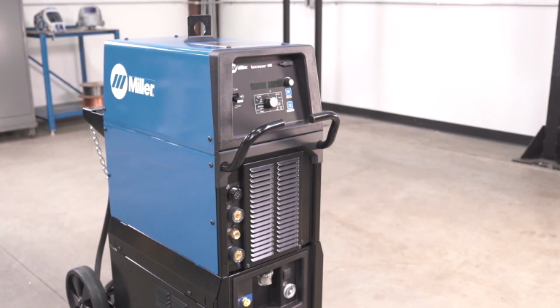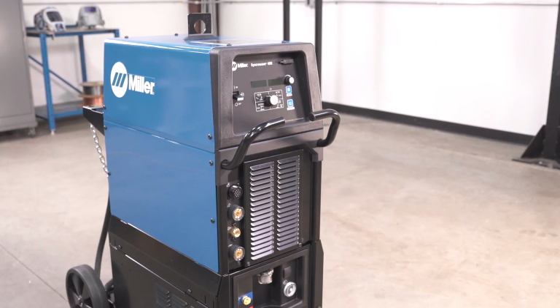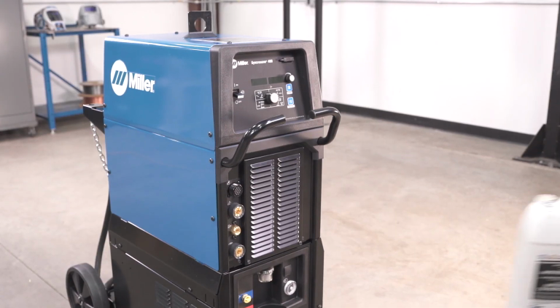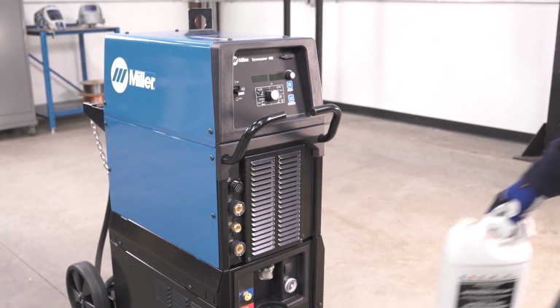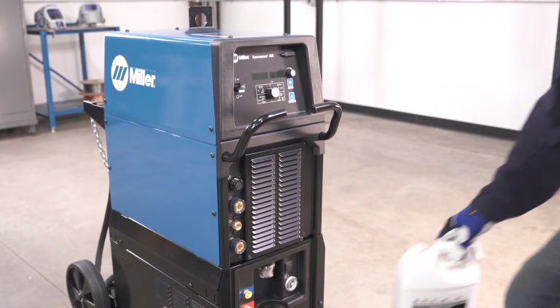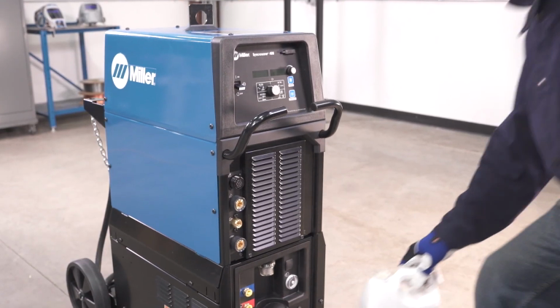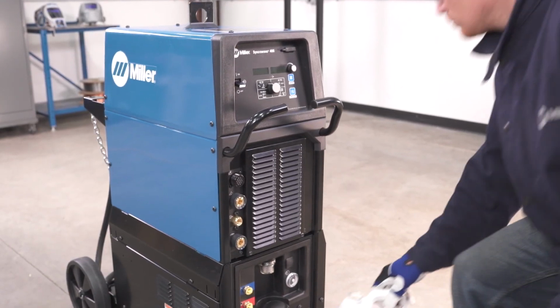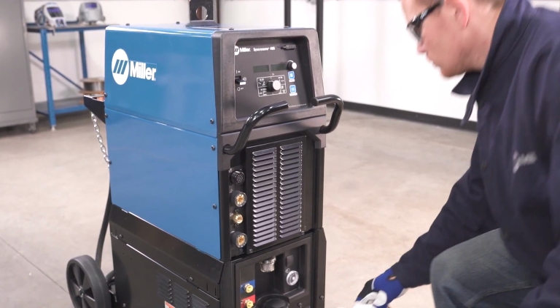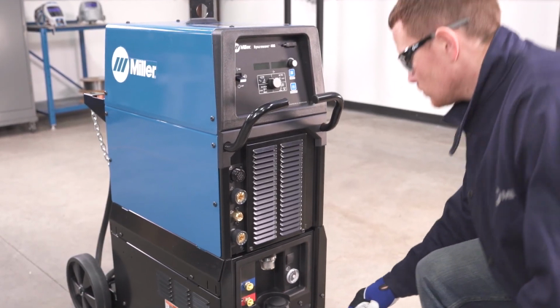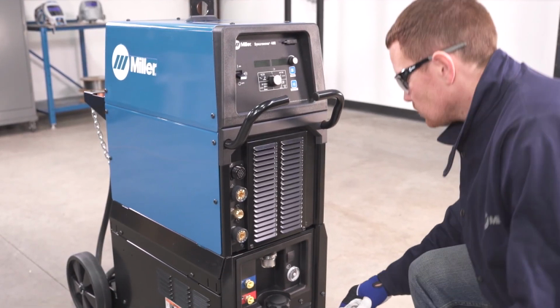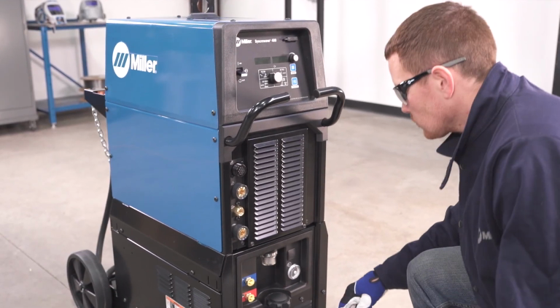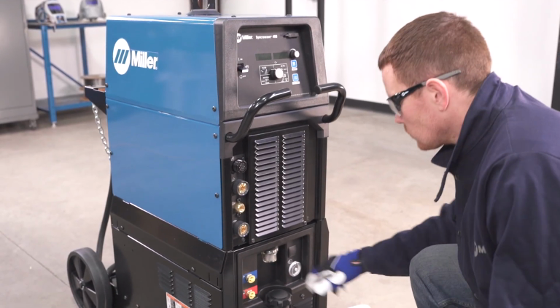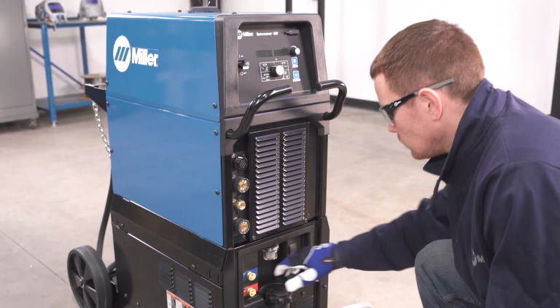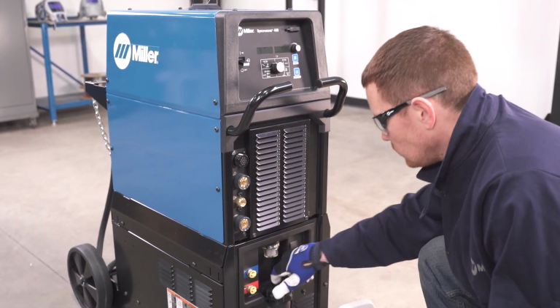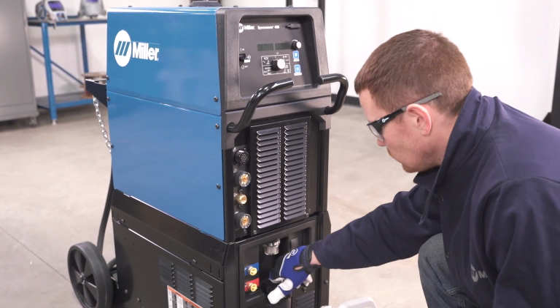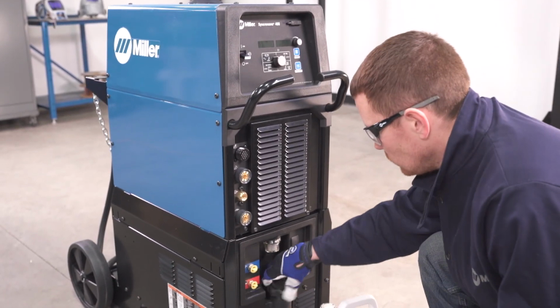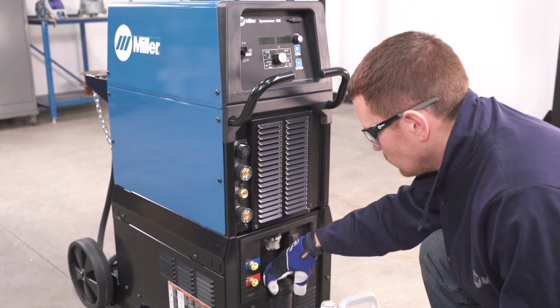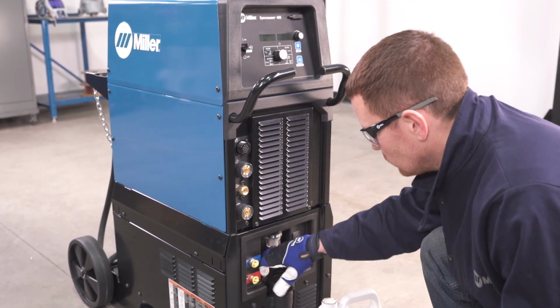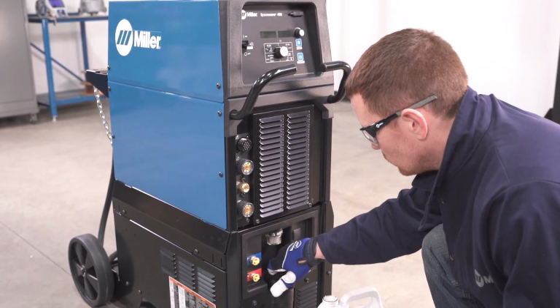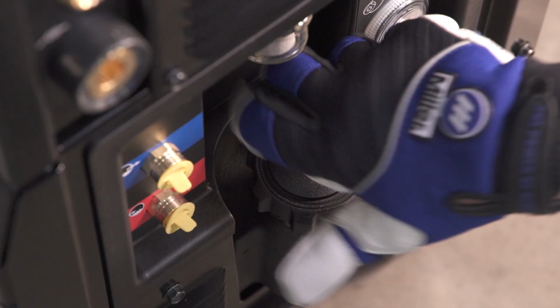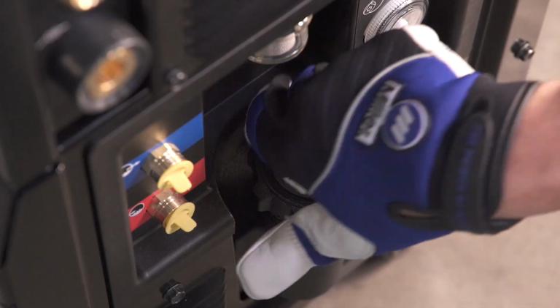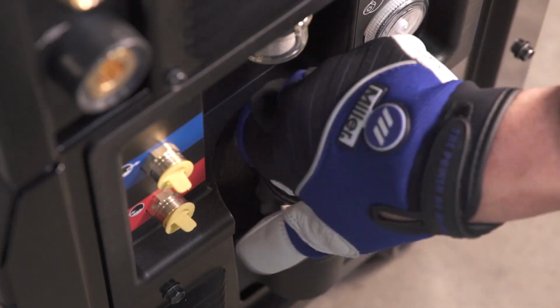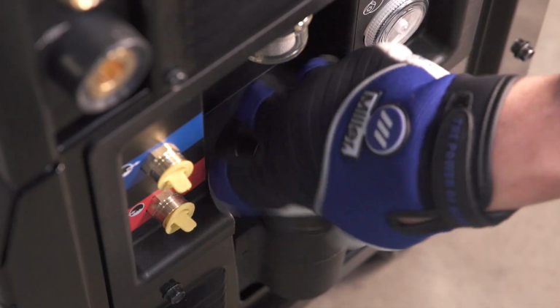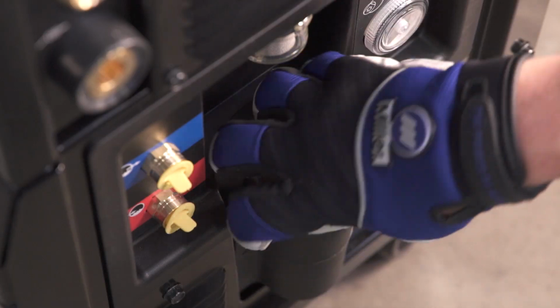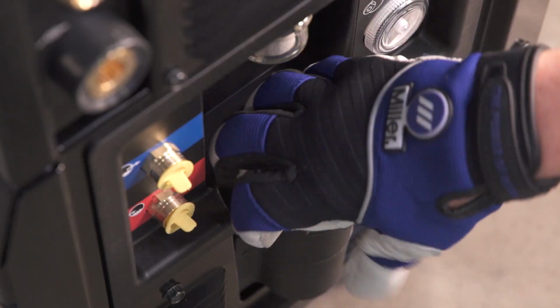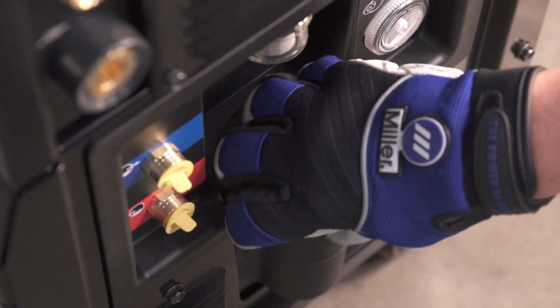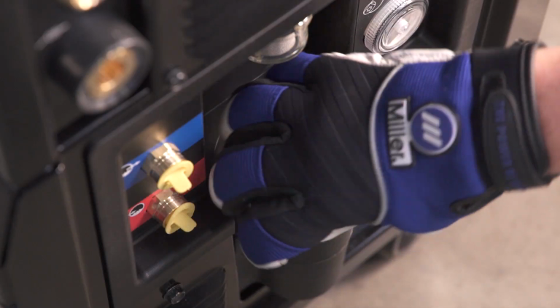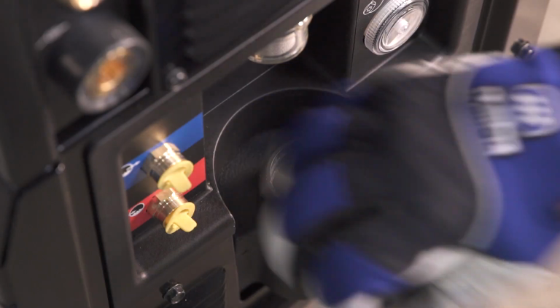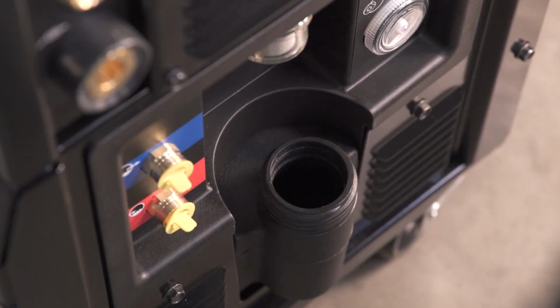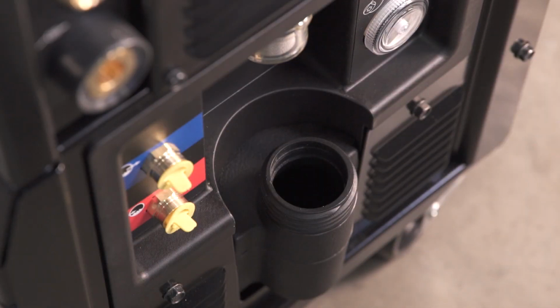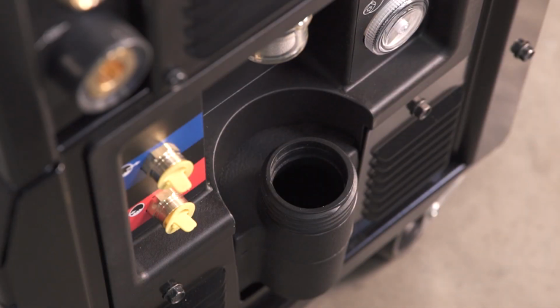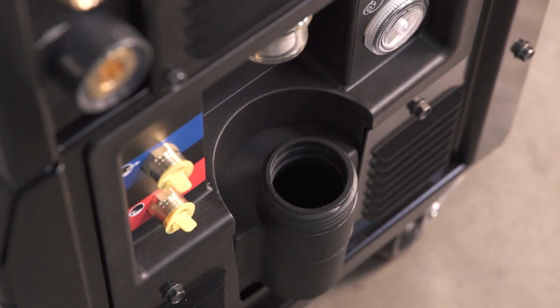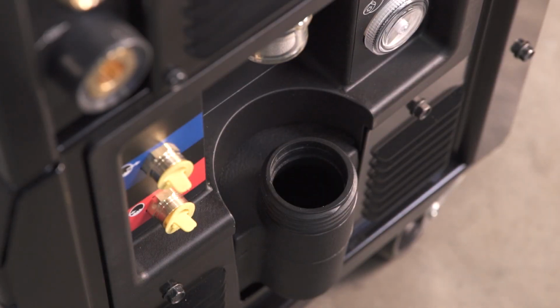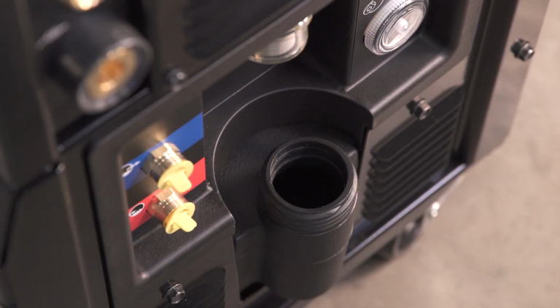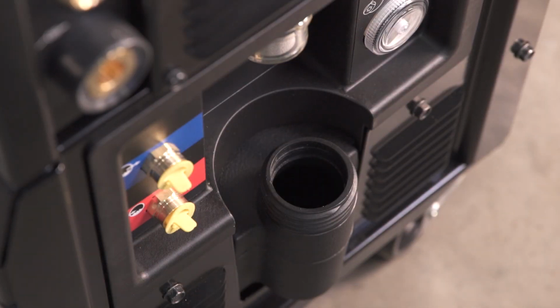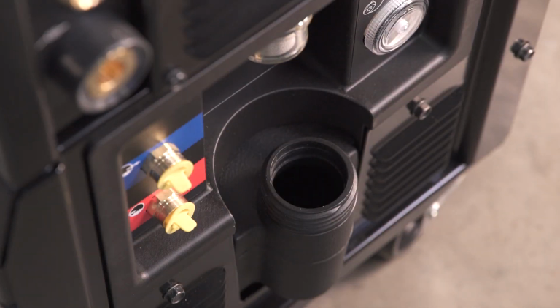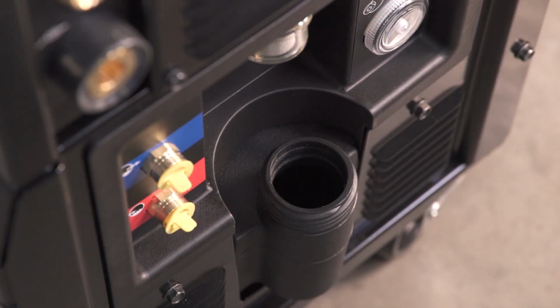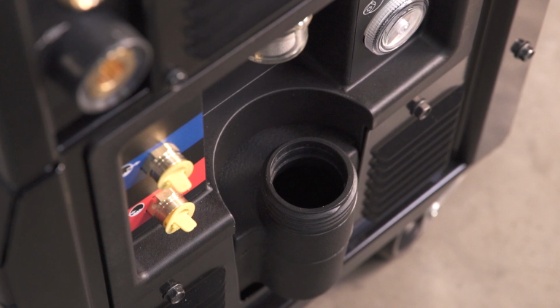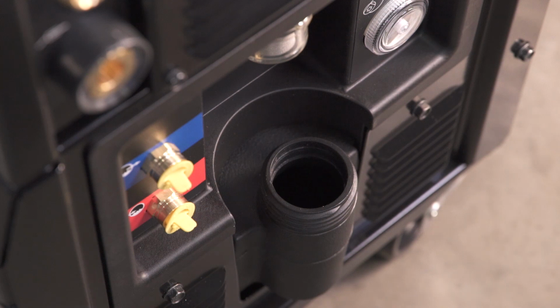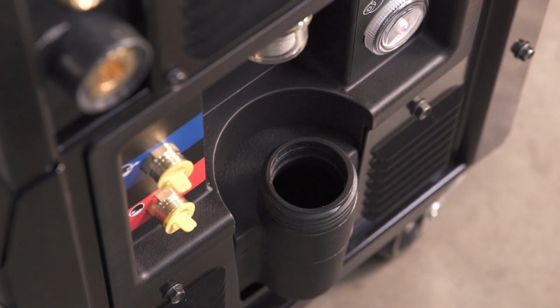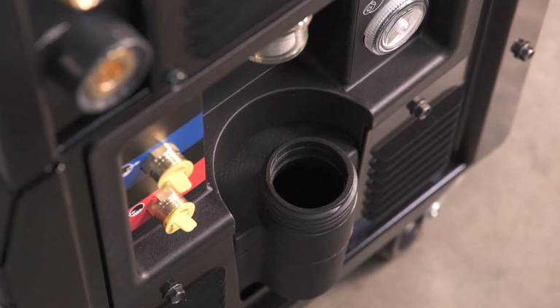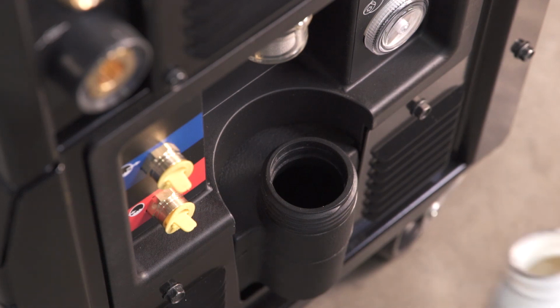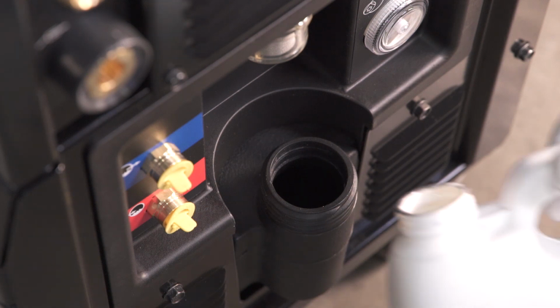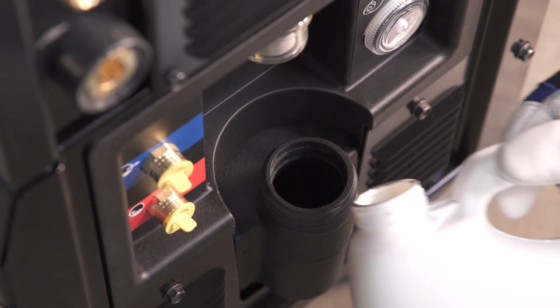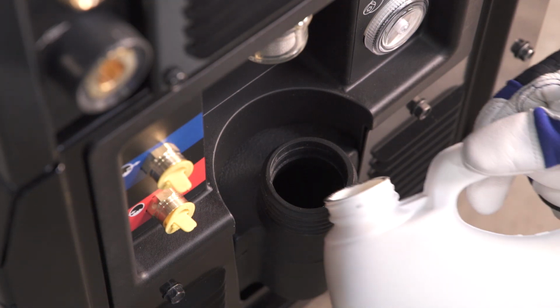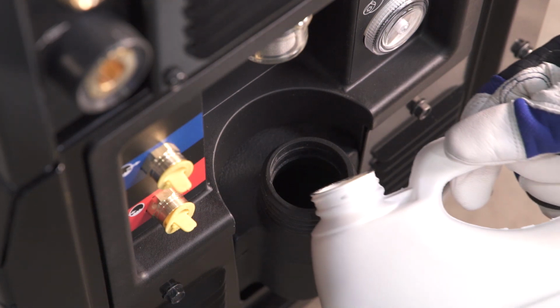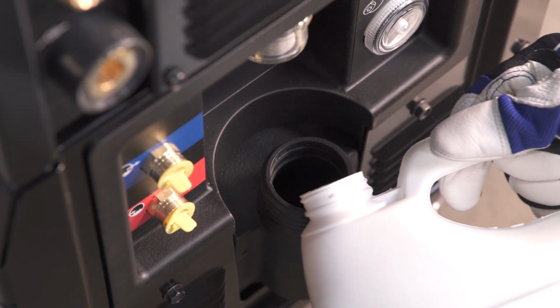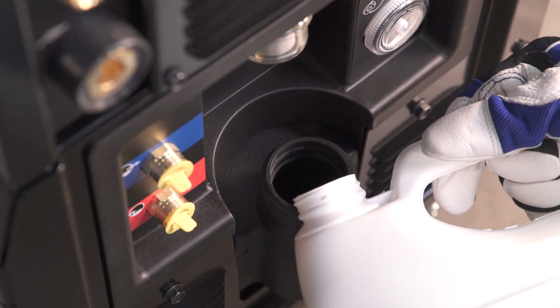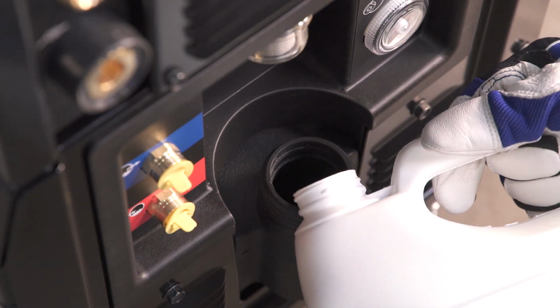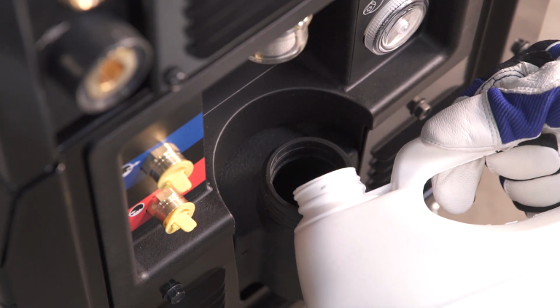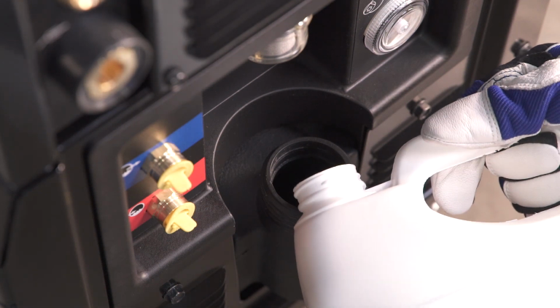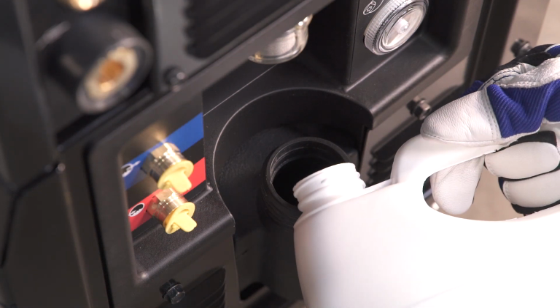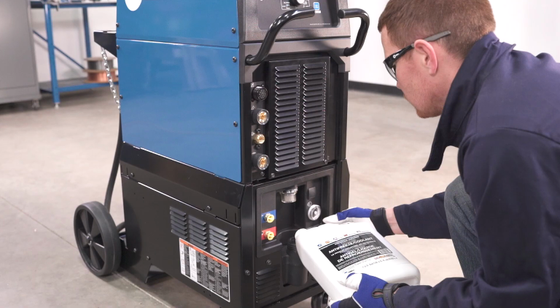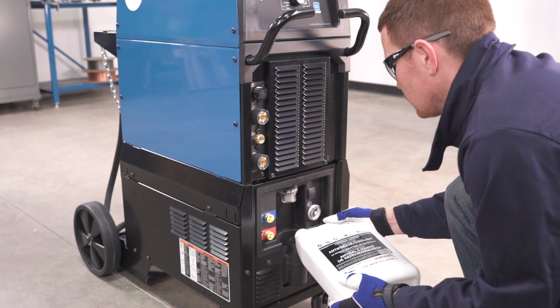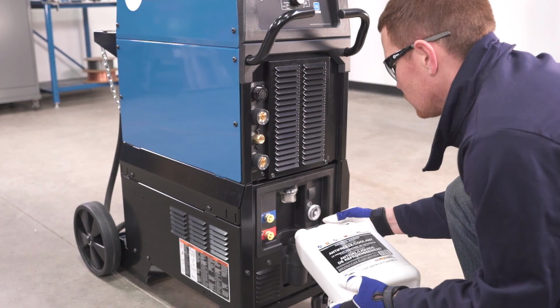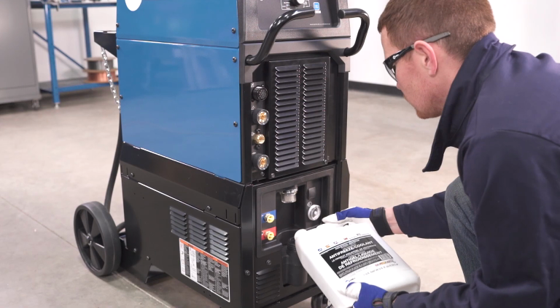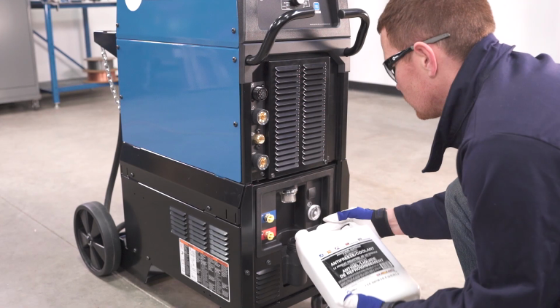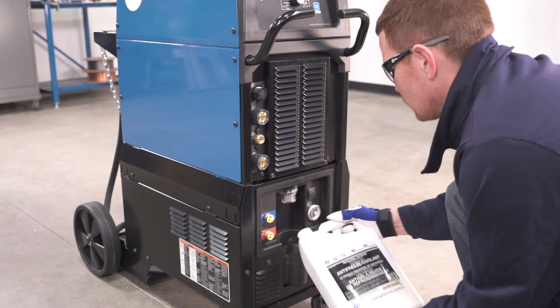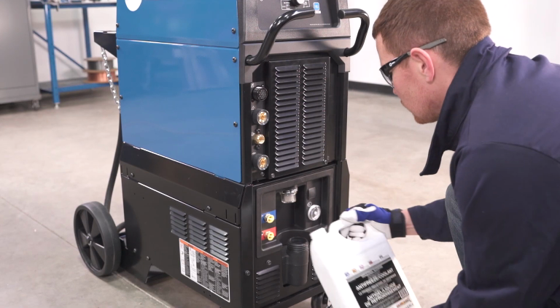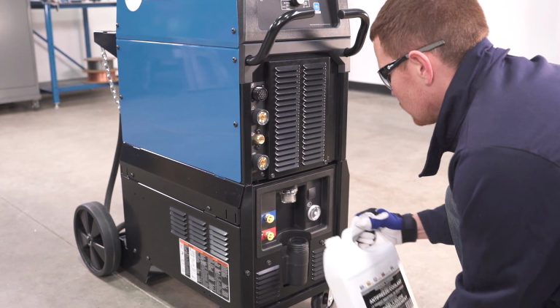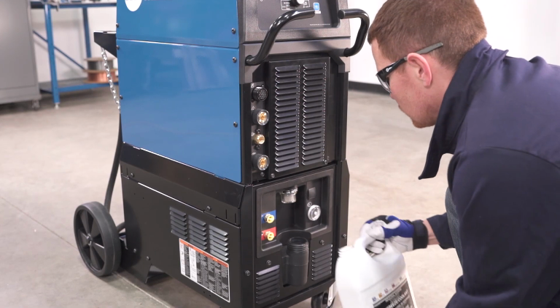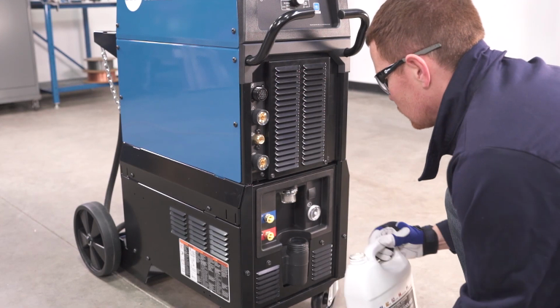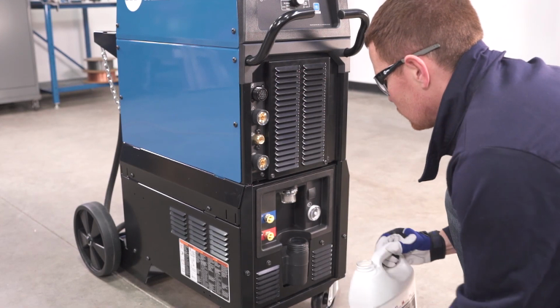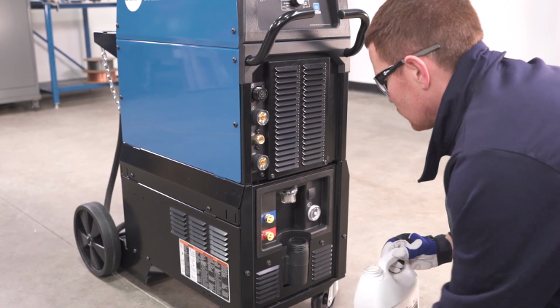Fill the cooler with three gallons of coolant. Remove the cap, pour coolant in, and replace the cap.